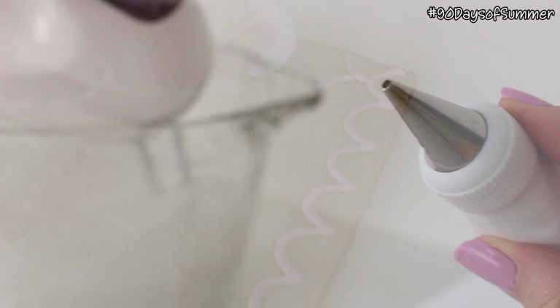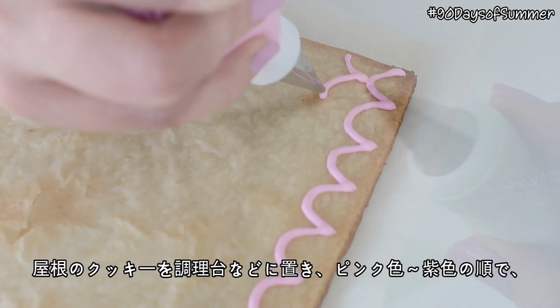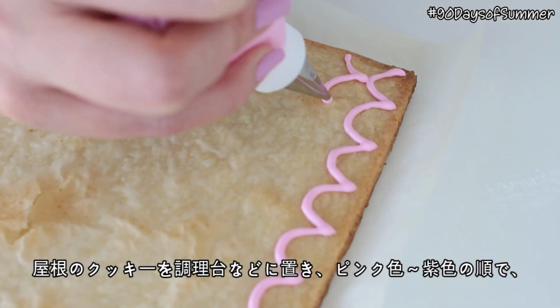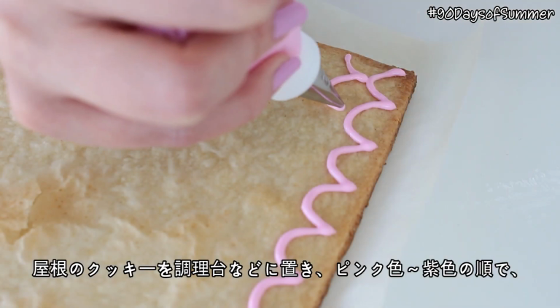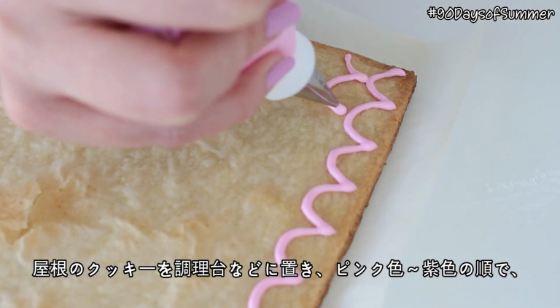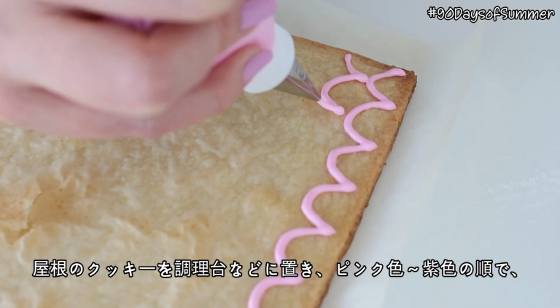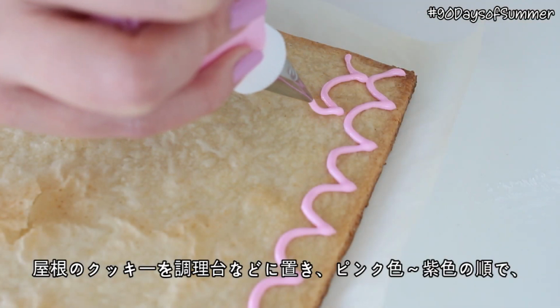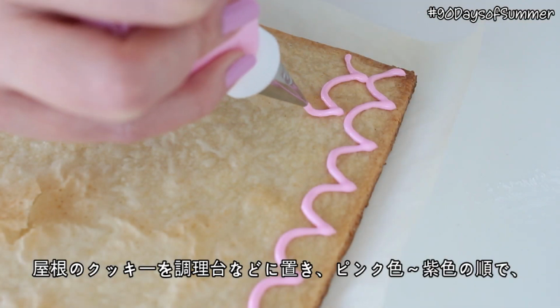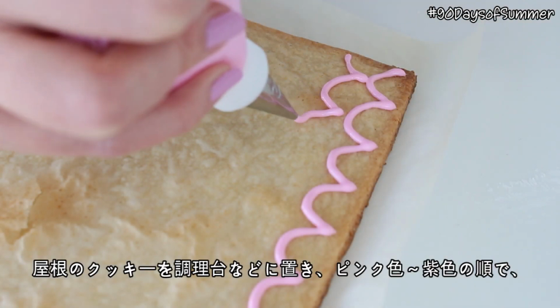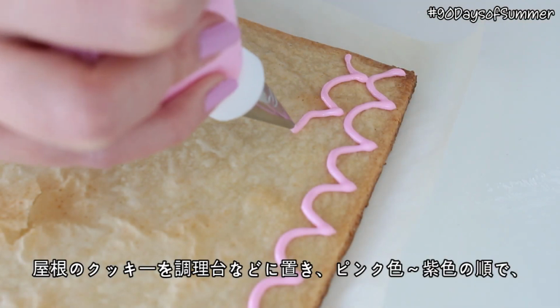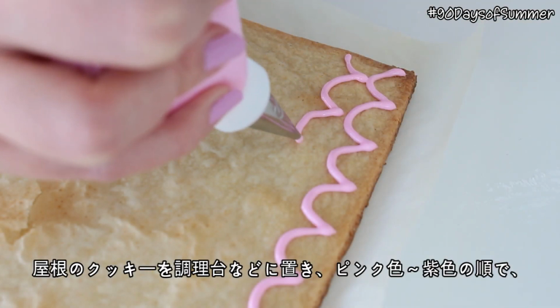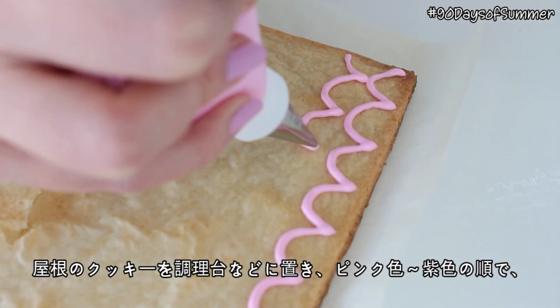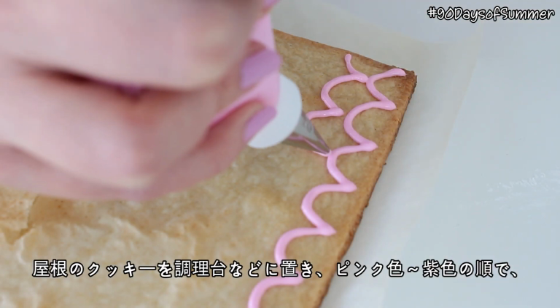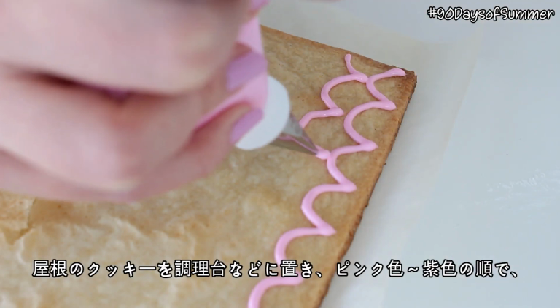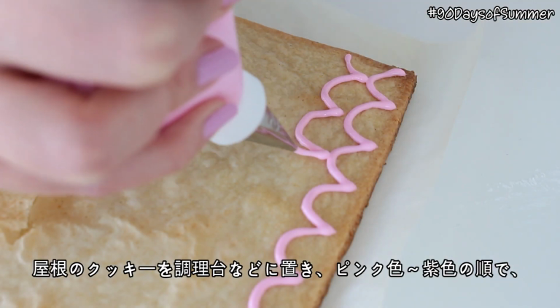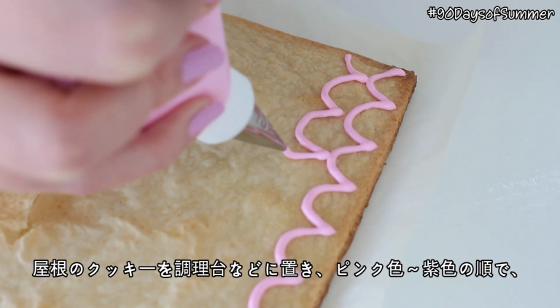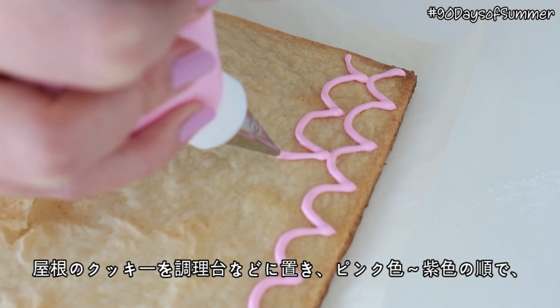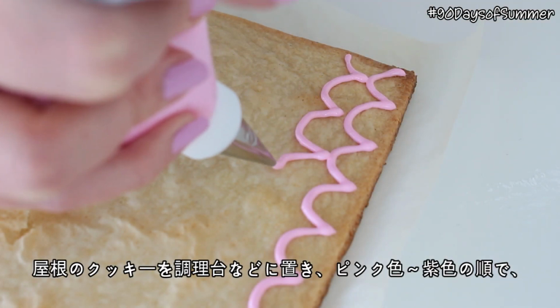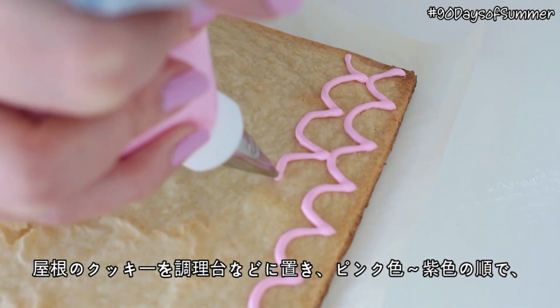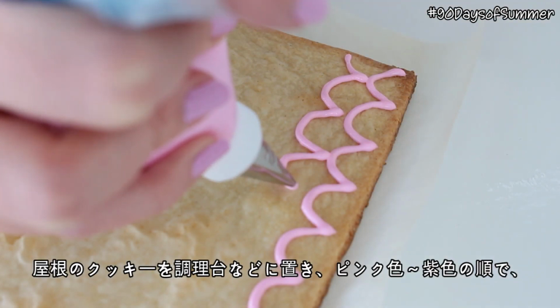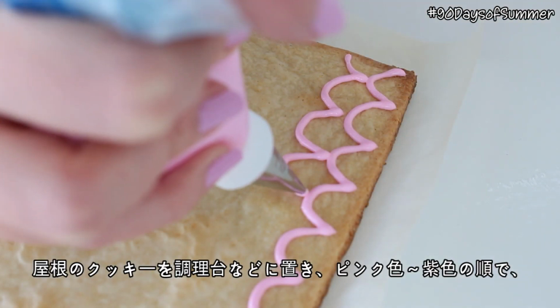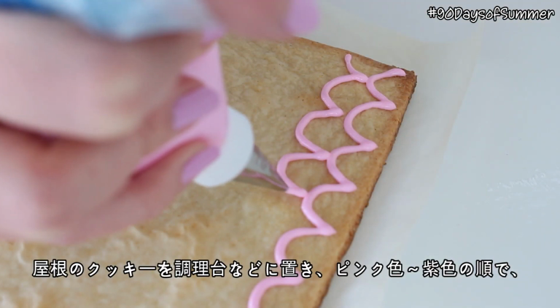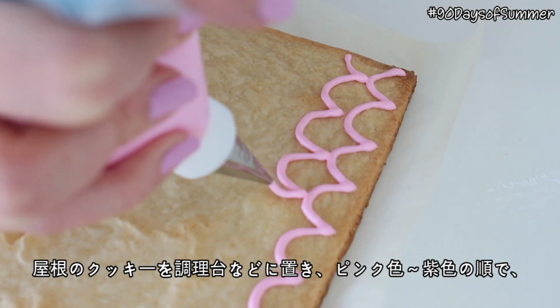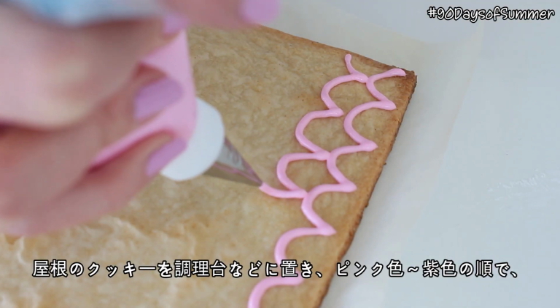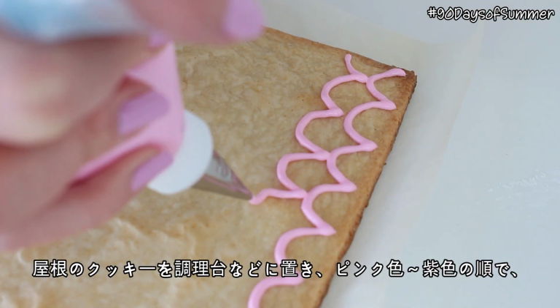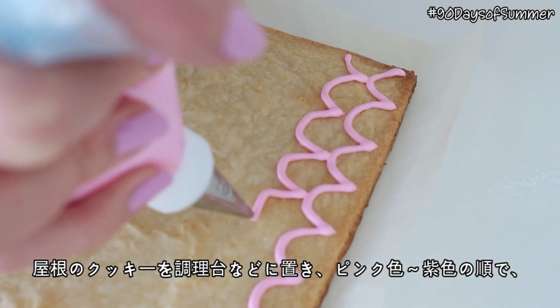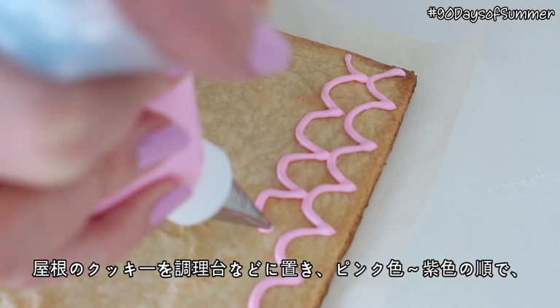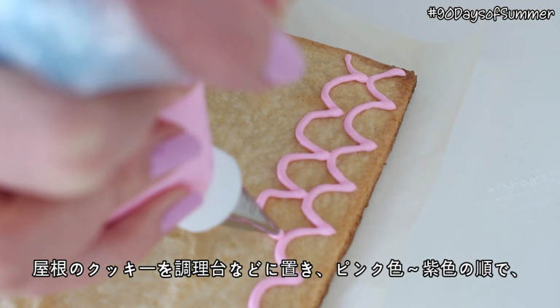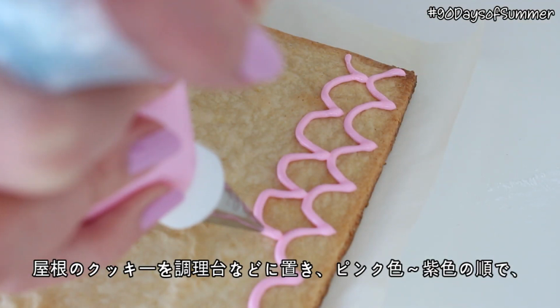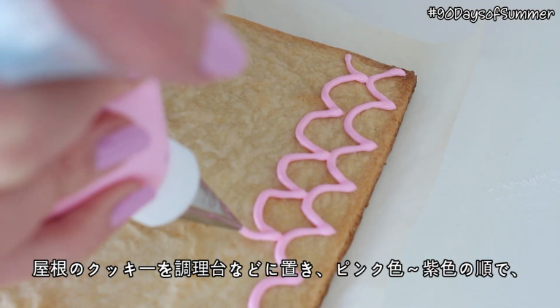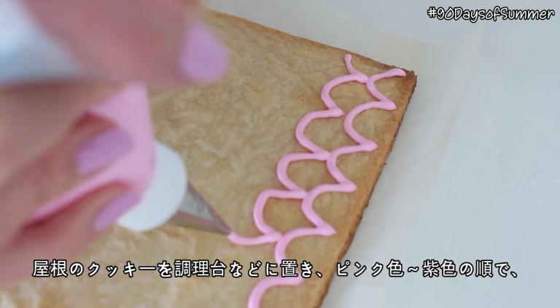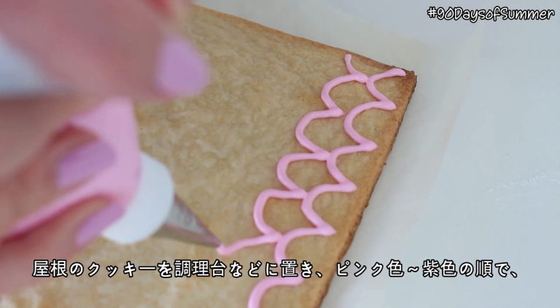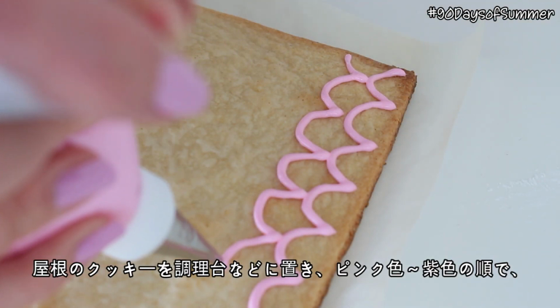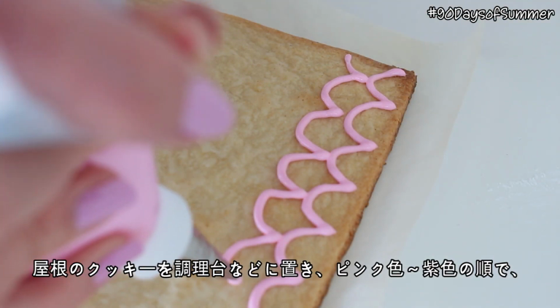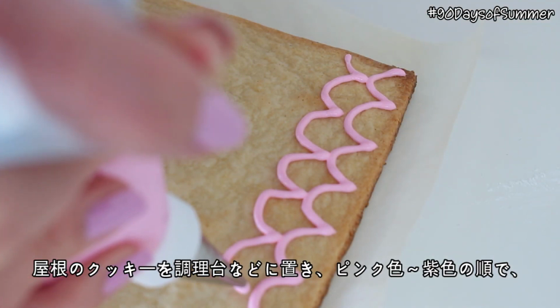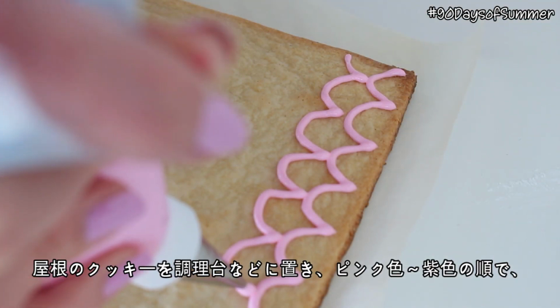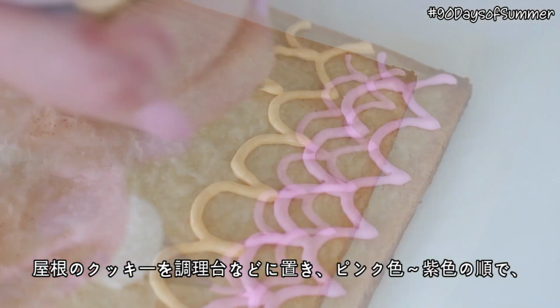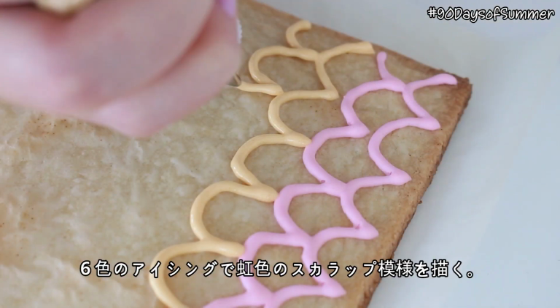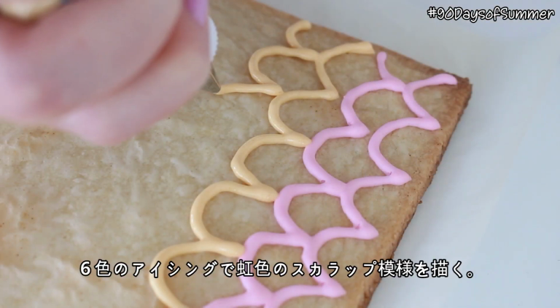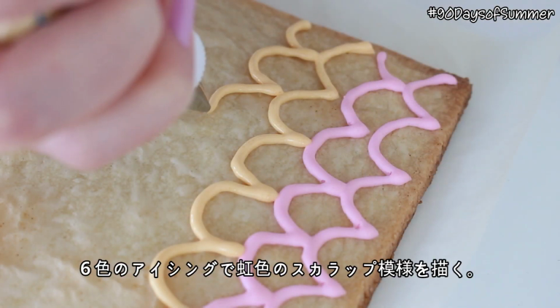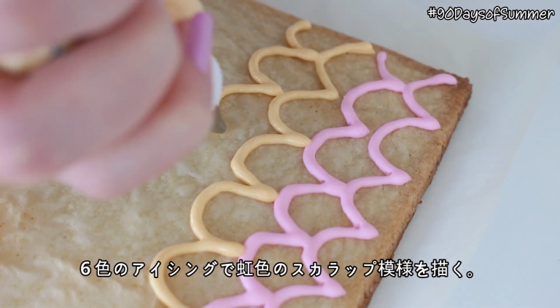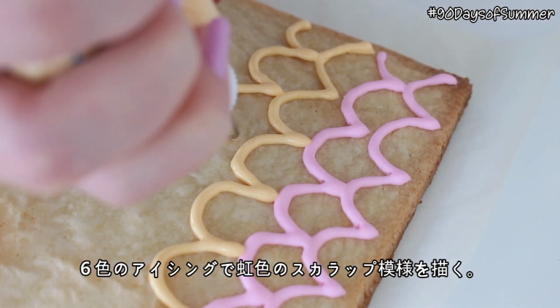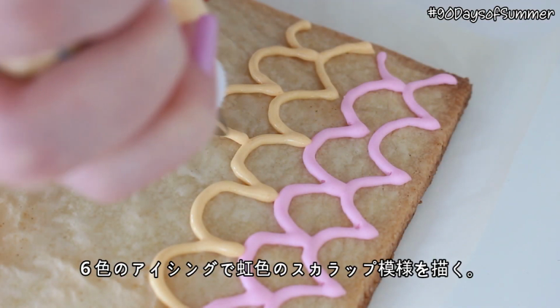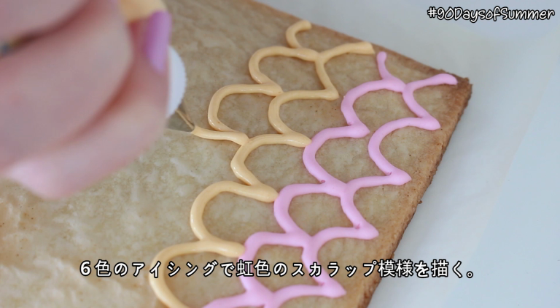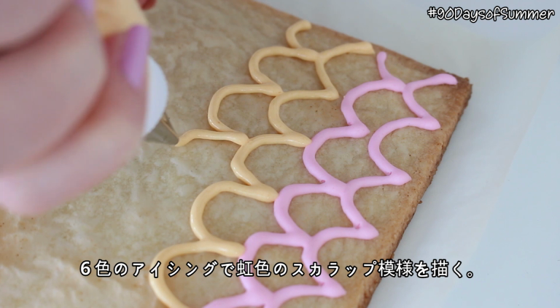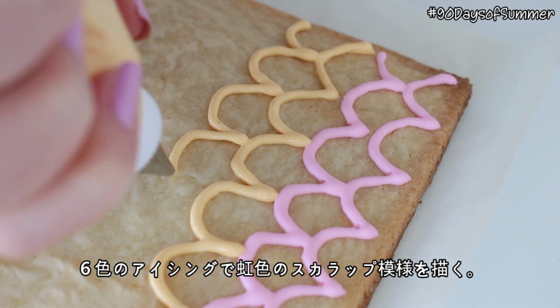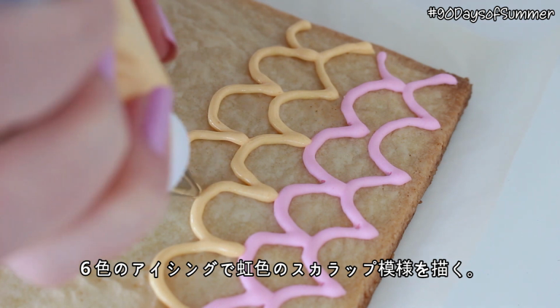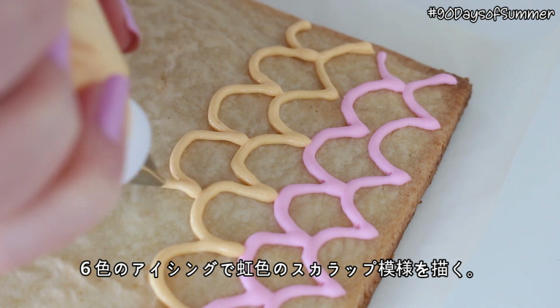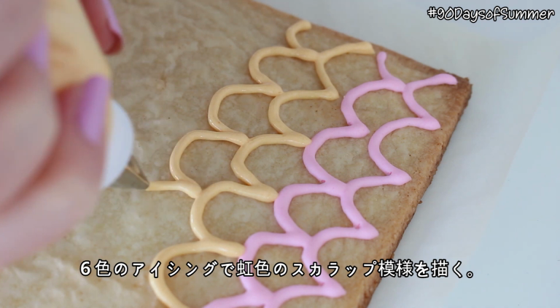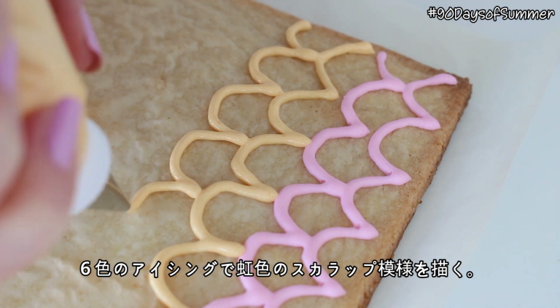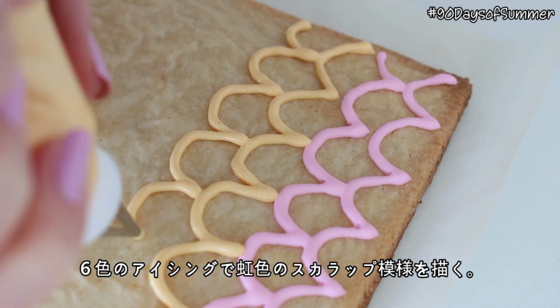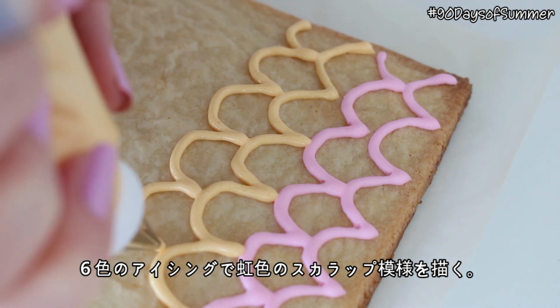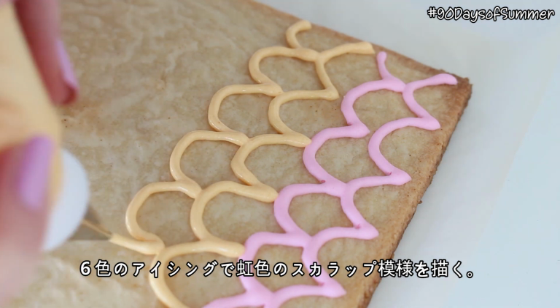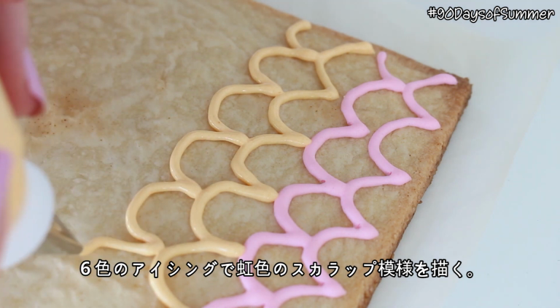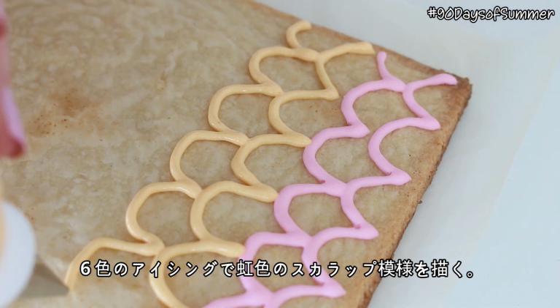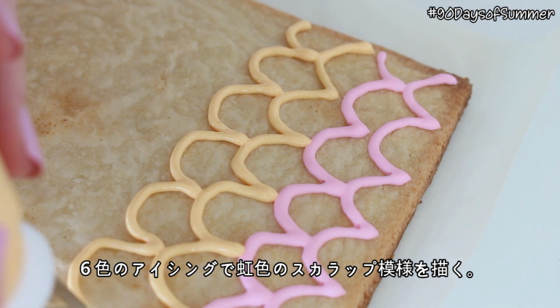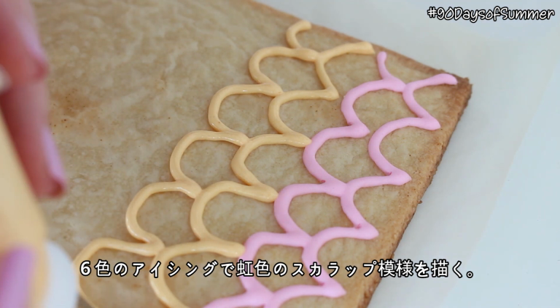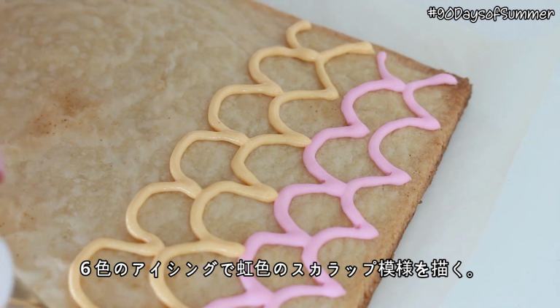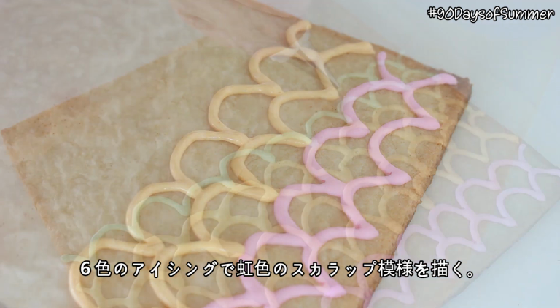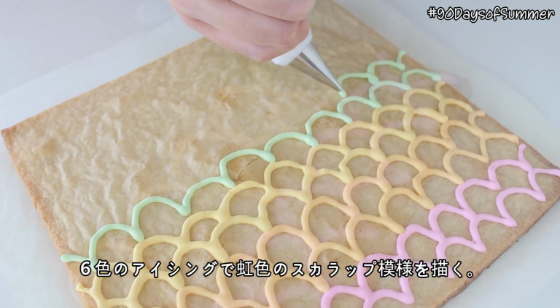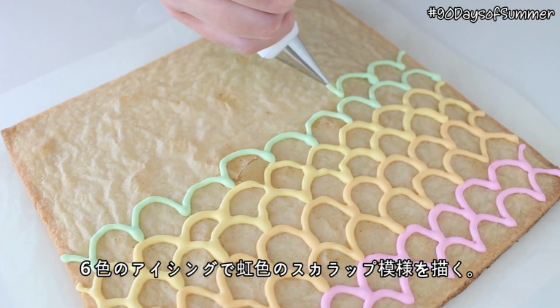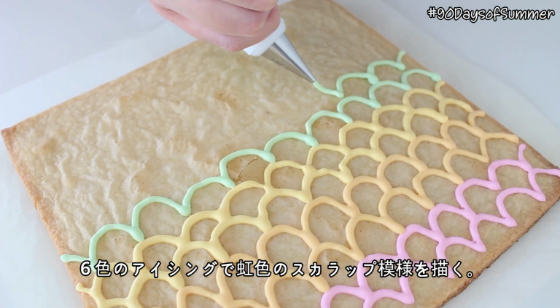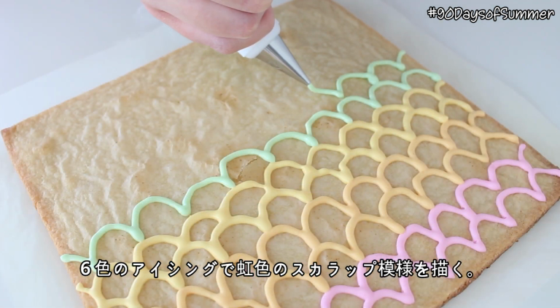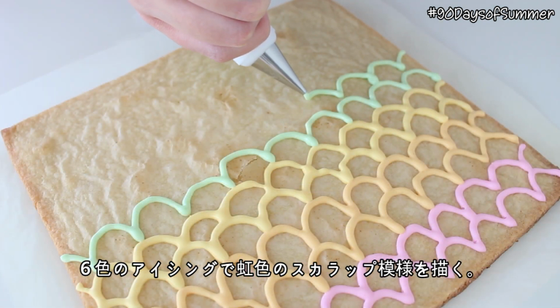Then place the two roof cookies on a flat surface, and pipe a rainbow scallop pattern with all six colours, beginning with pink and ending with purple.